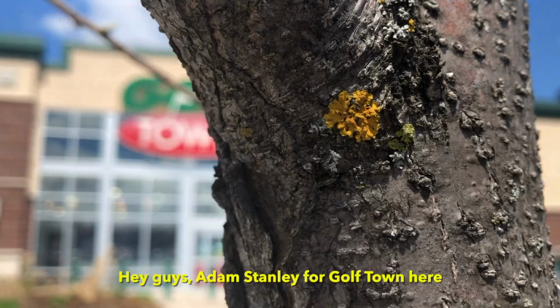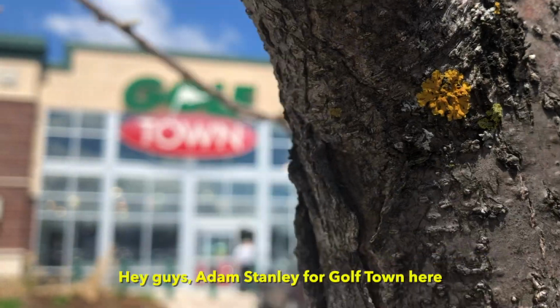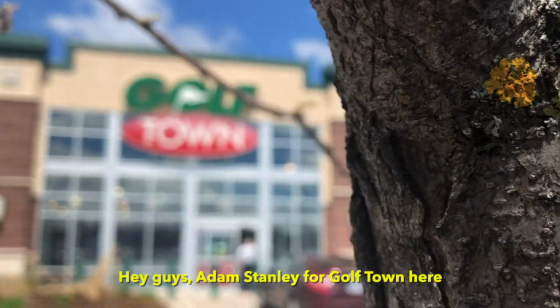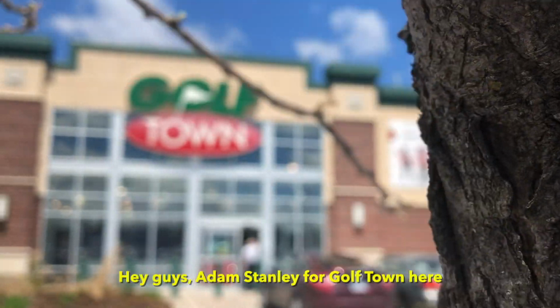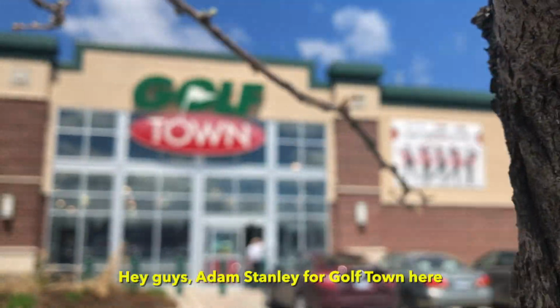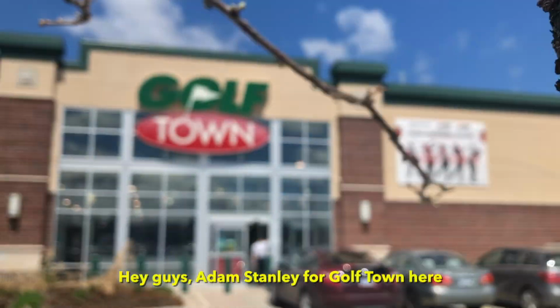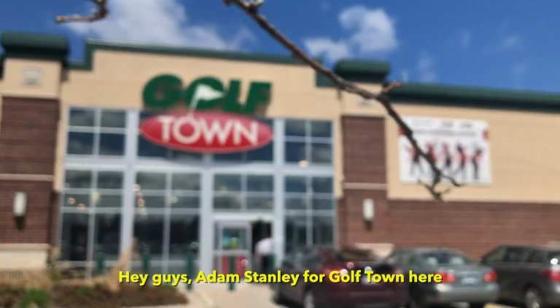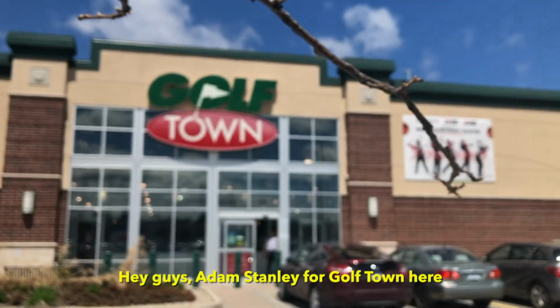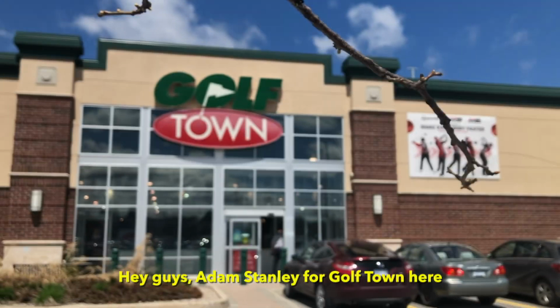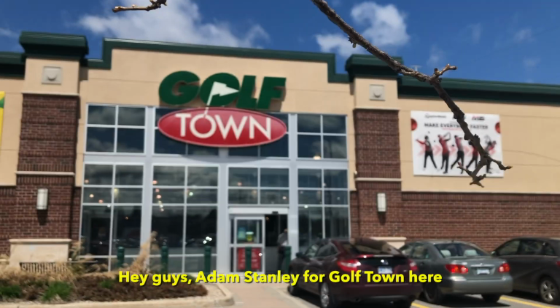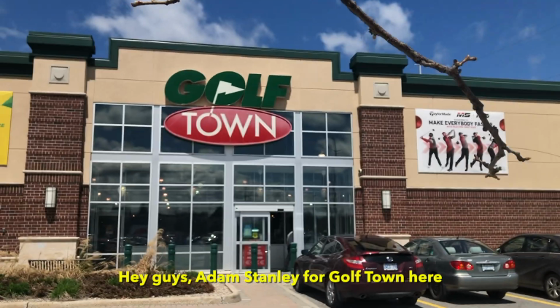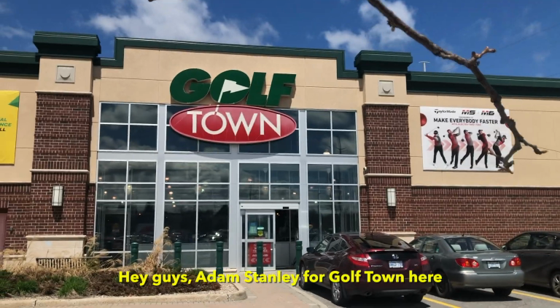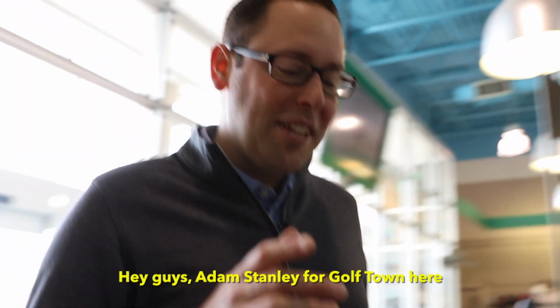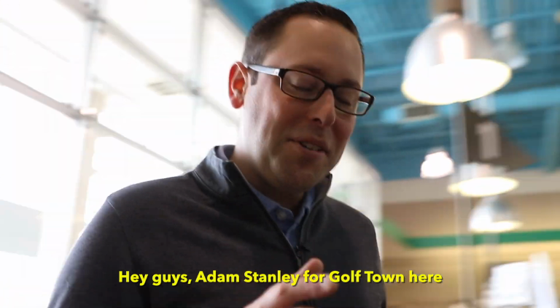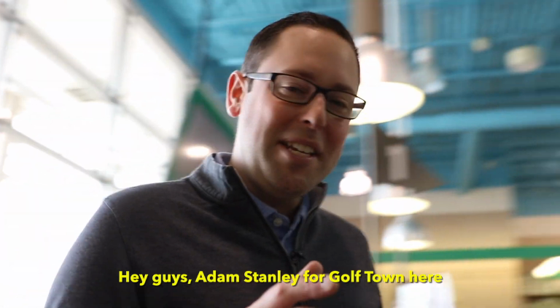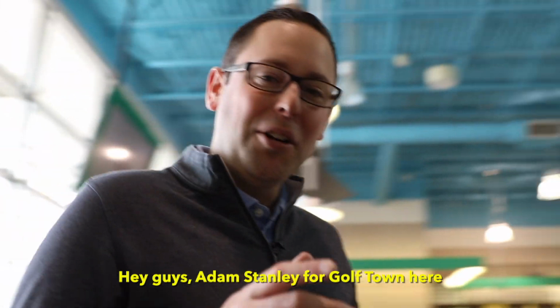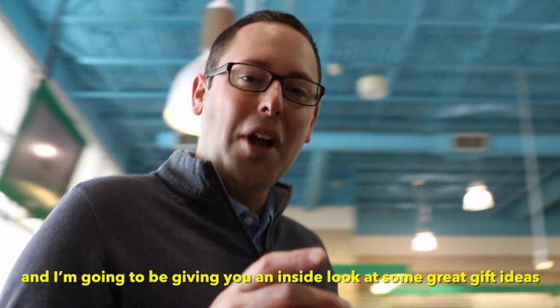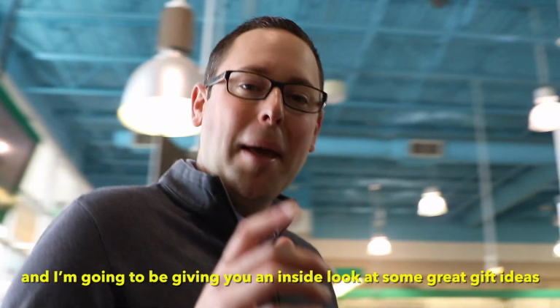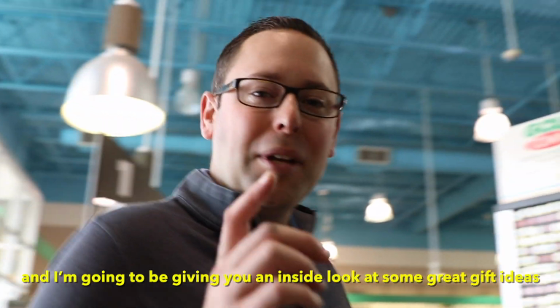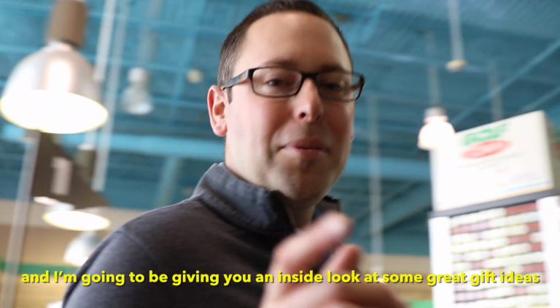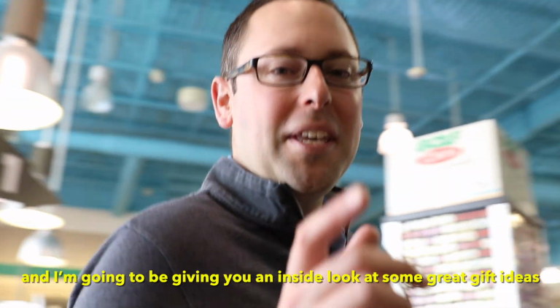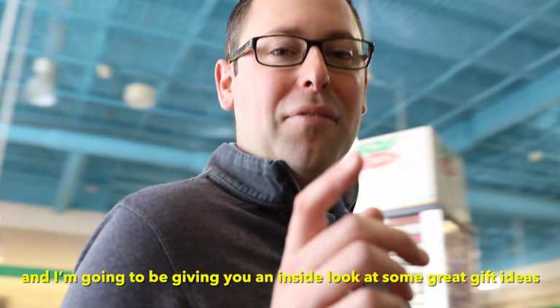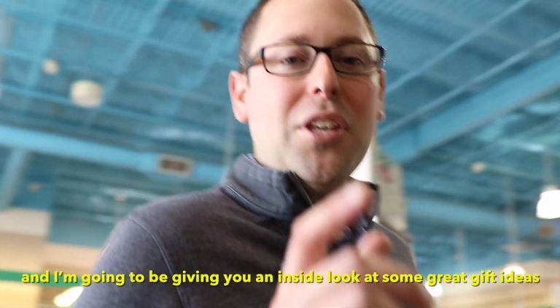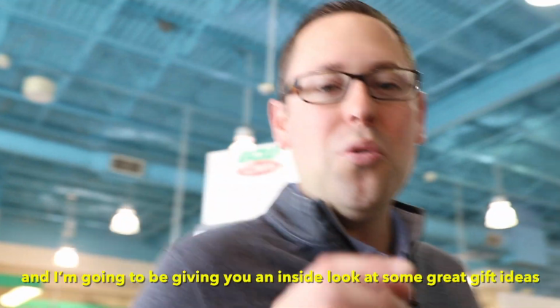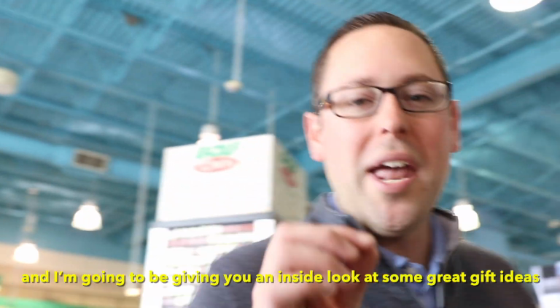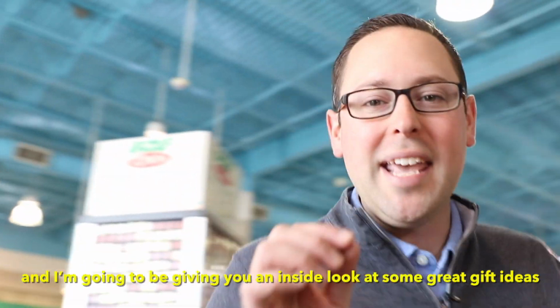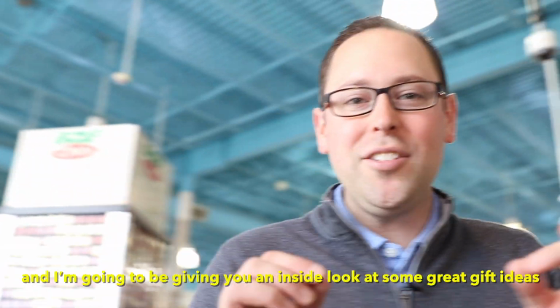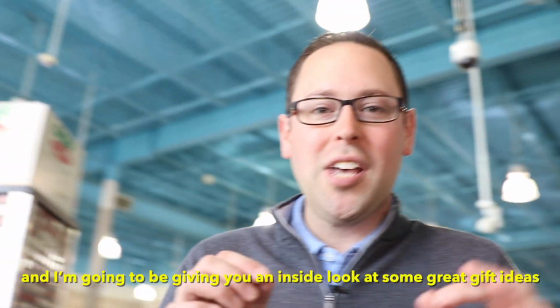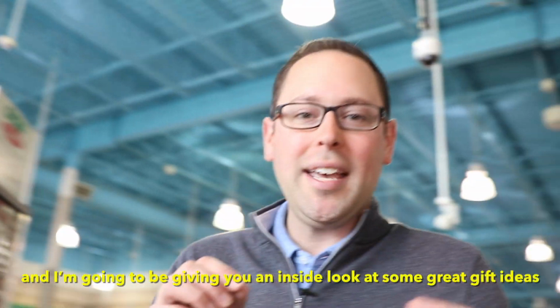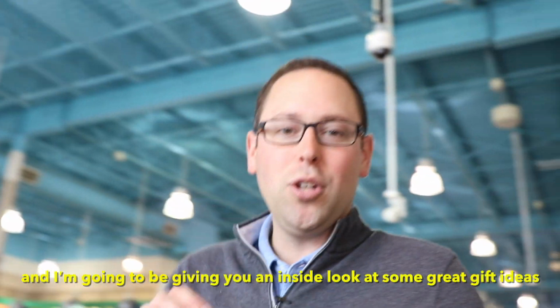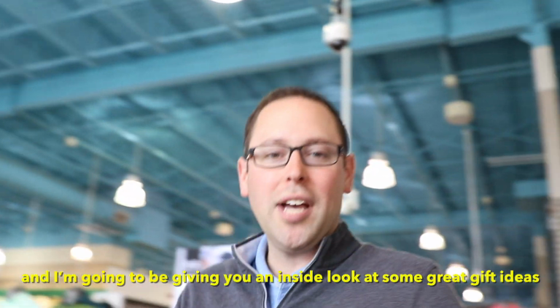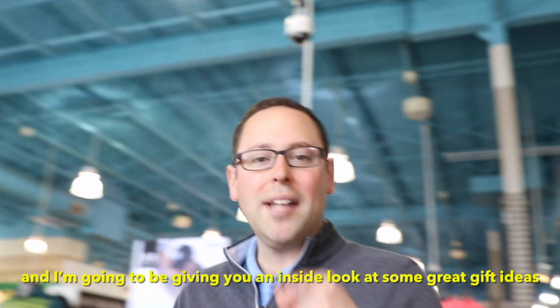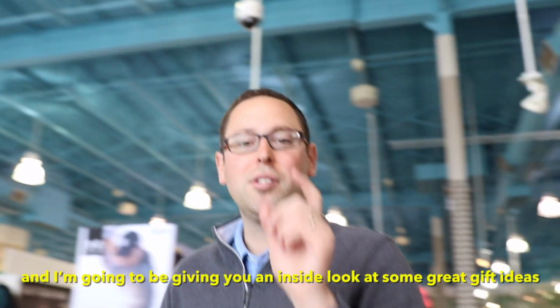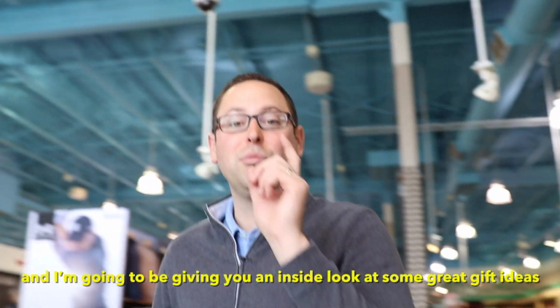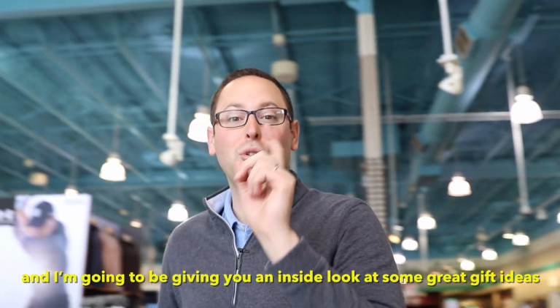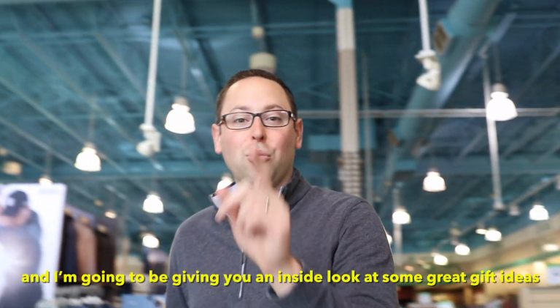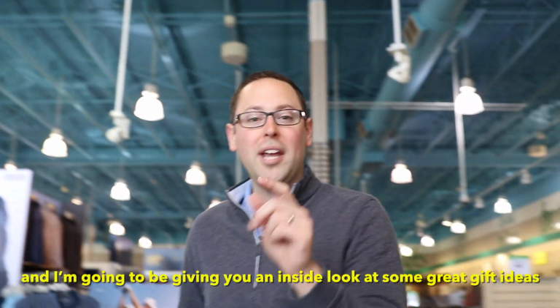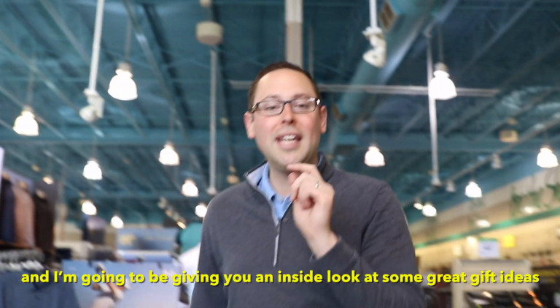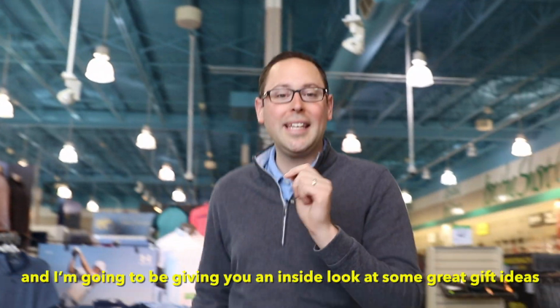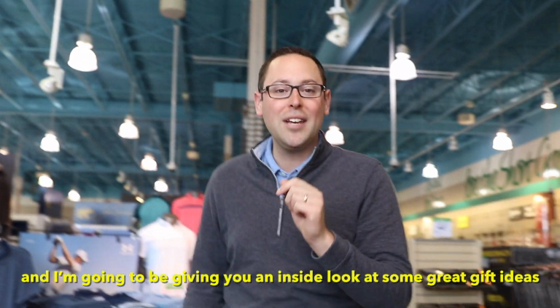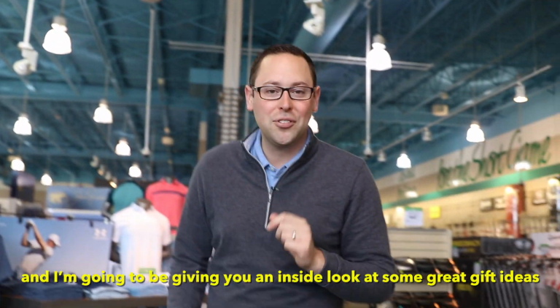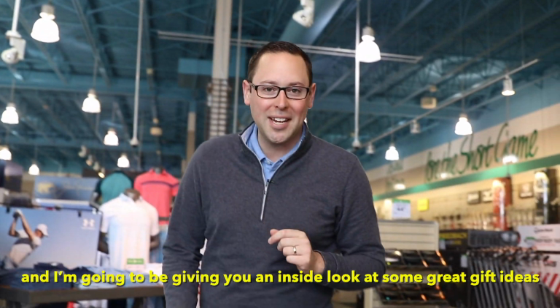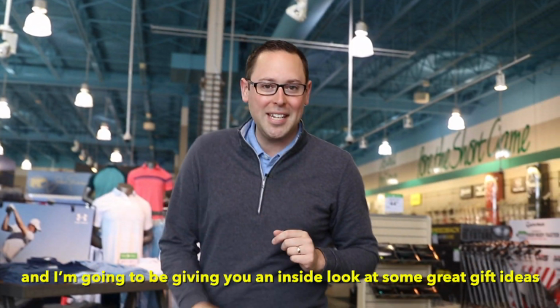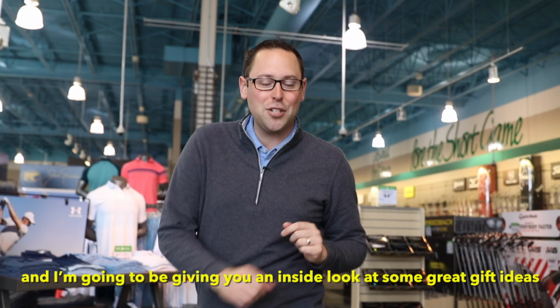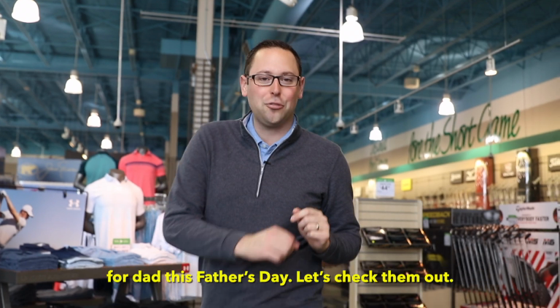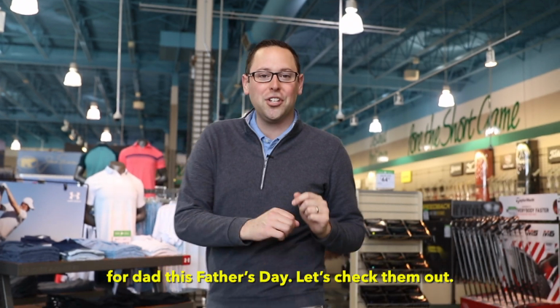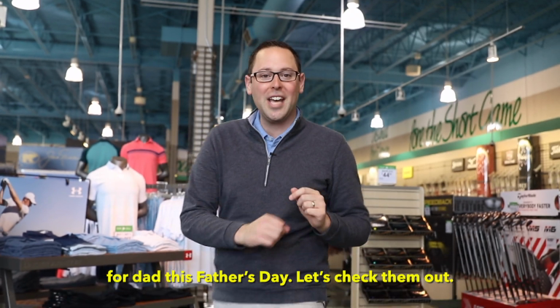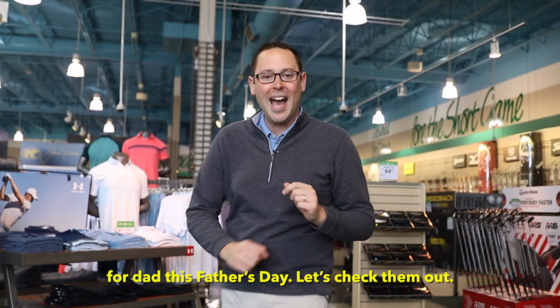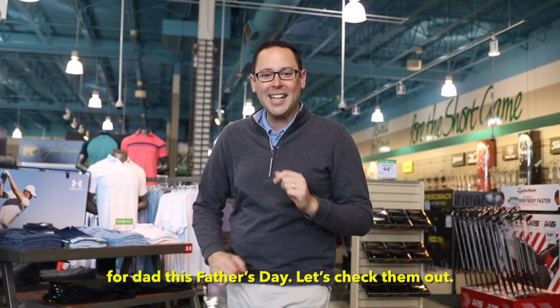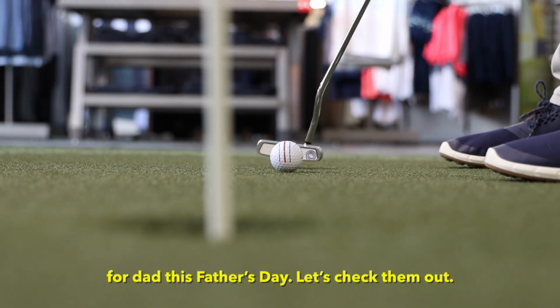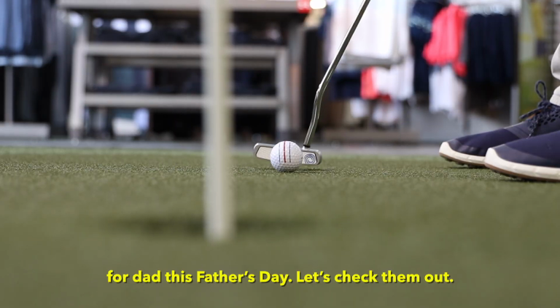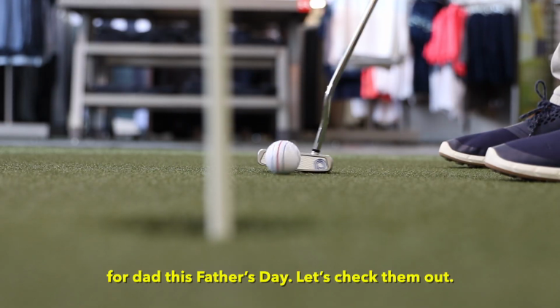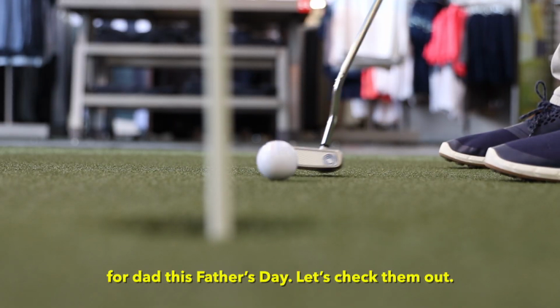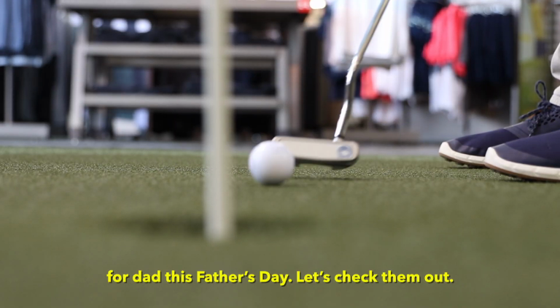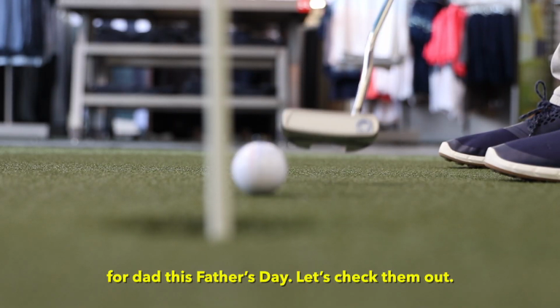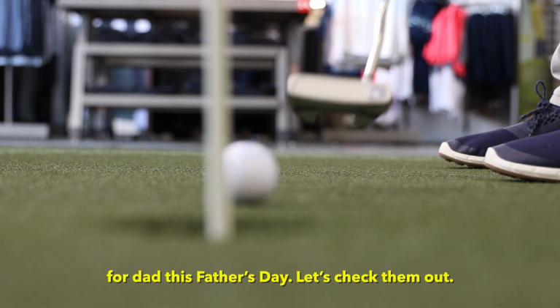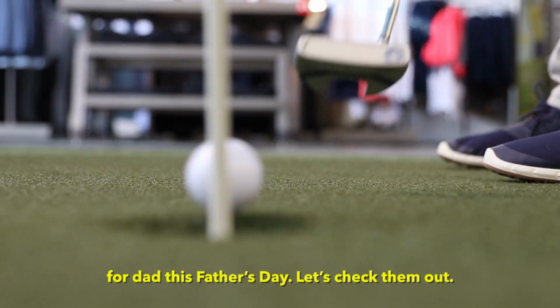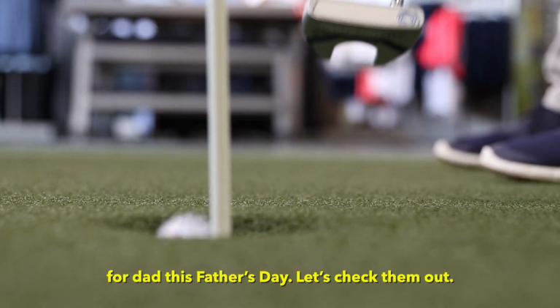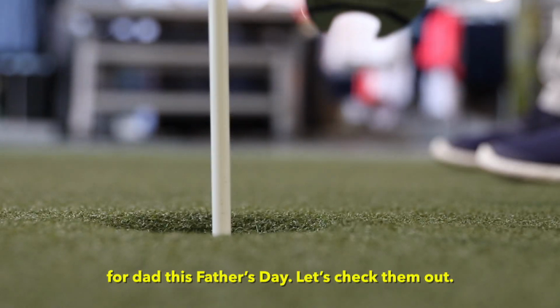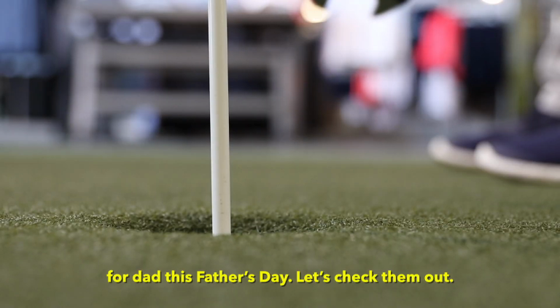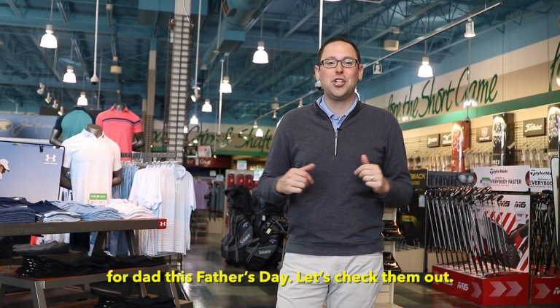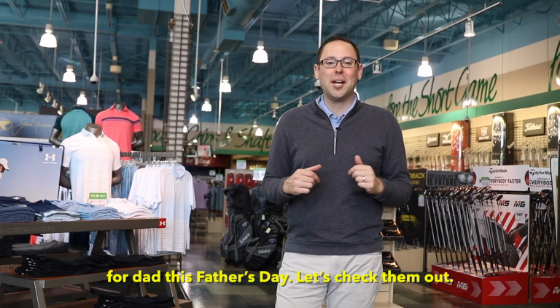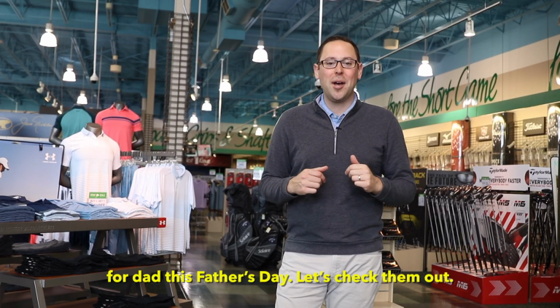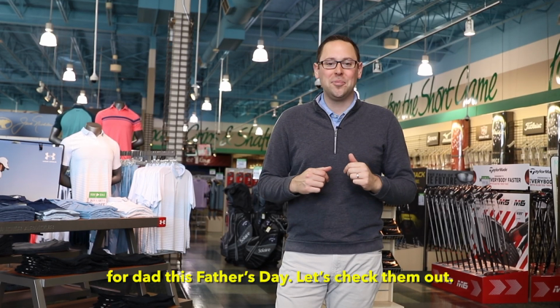Hey guys, Adam Stanley for Golf Town here and I'm going to be giving you an inside look at some great gift ideas for Dad this Father's Day. Let's check them out.